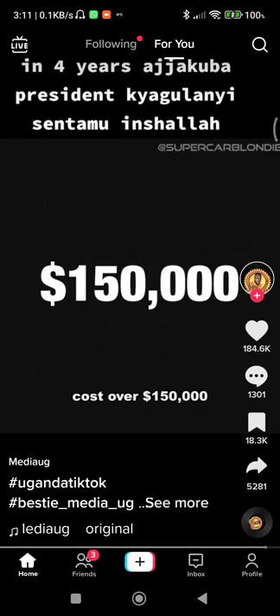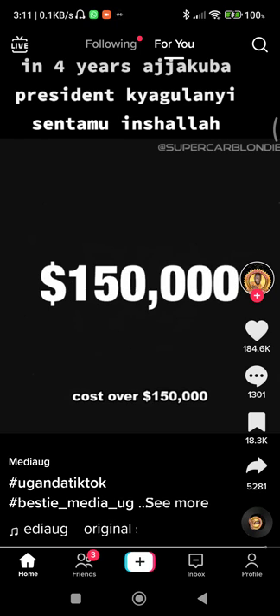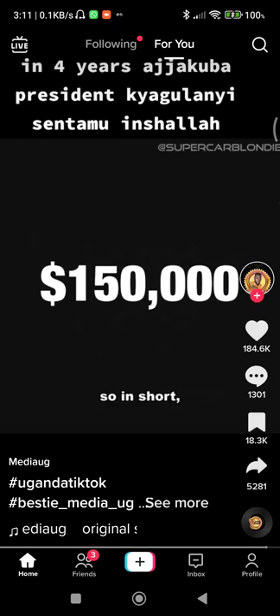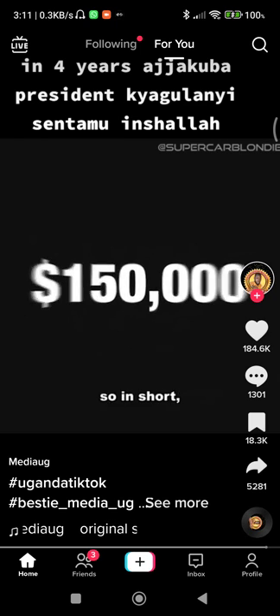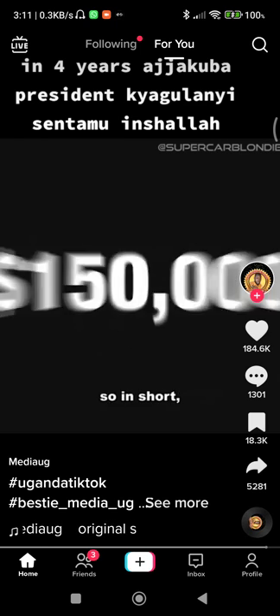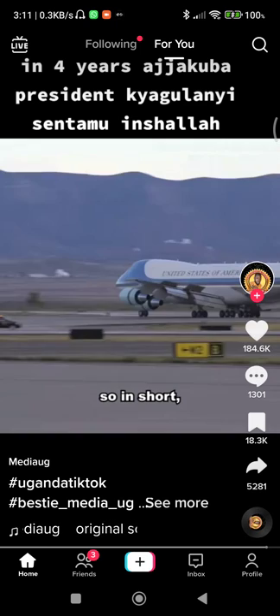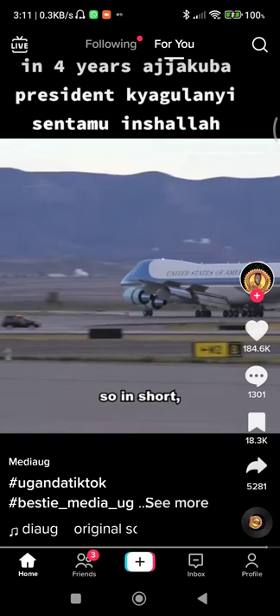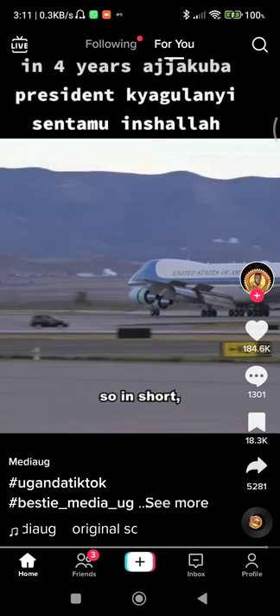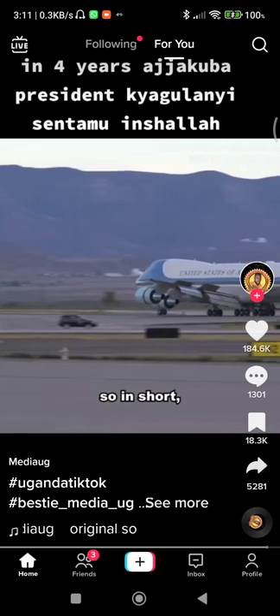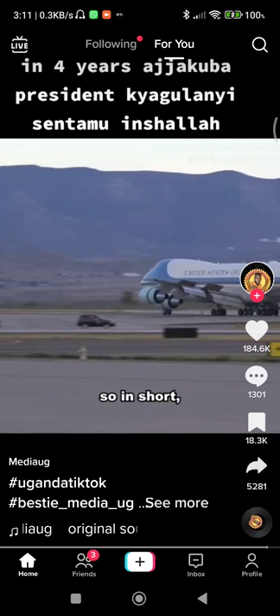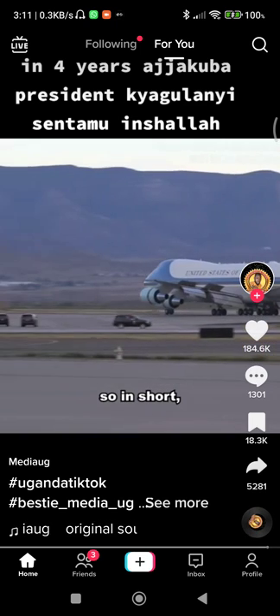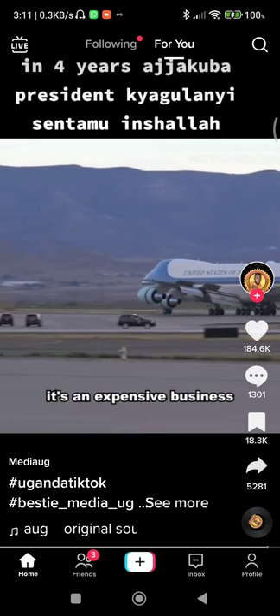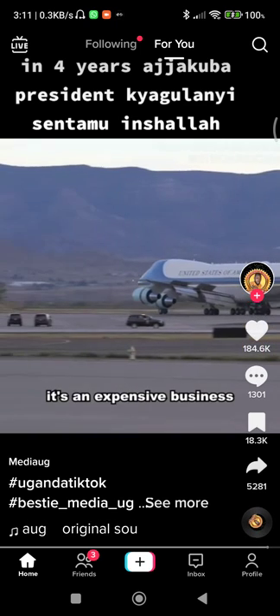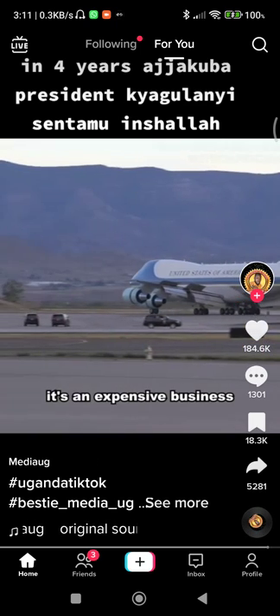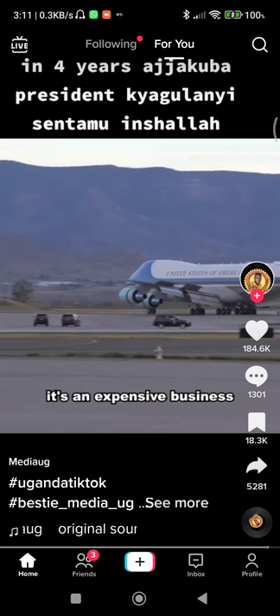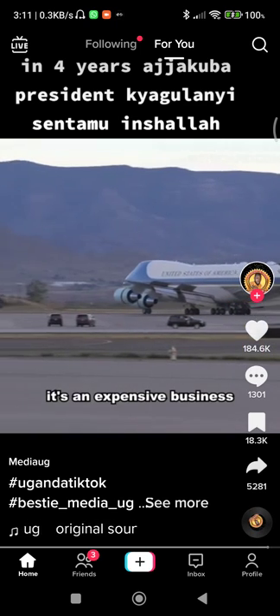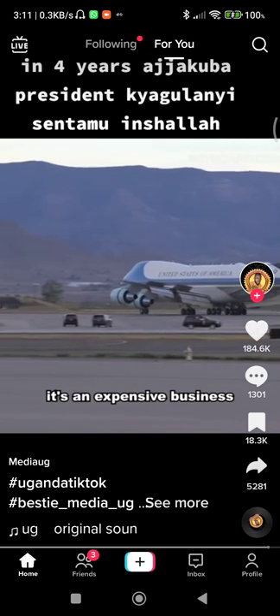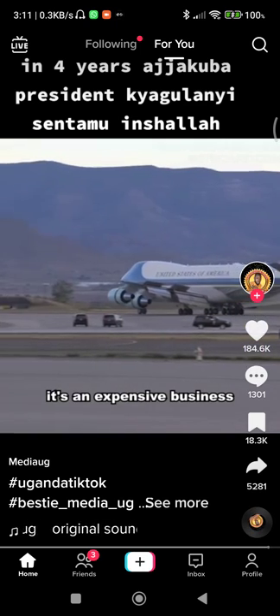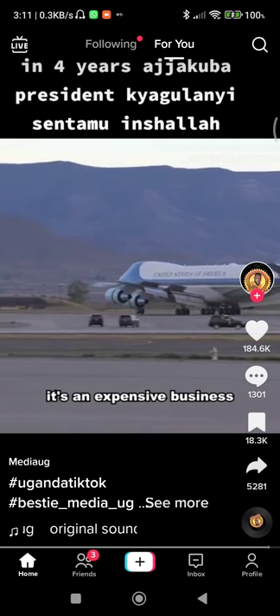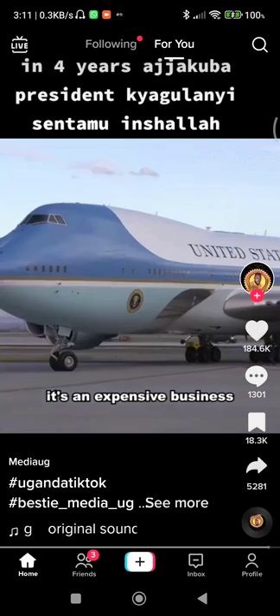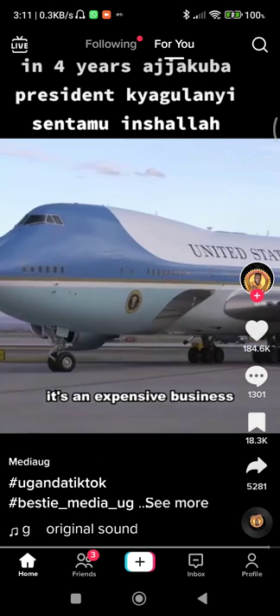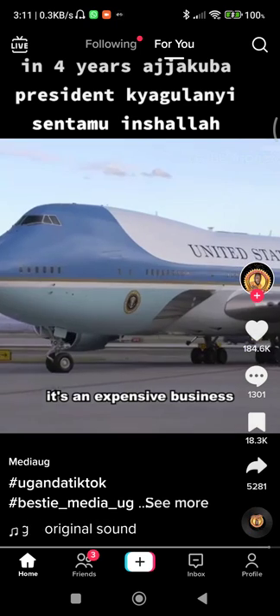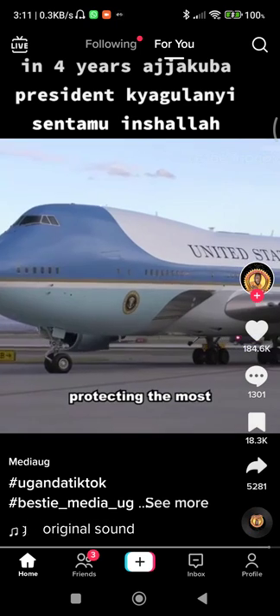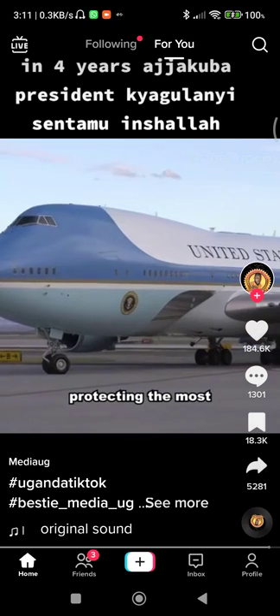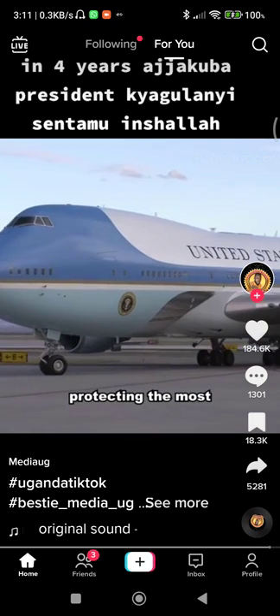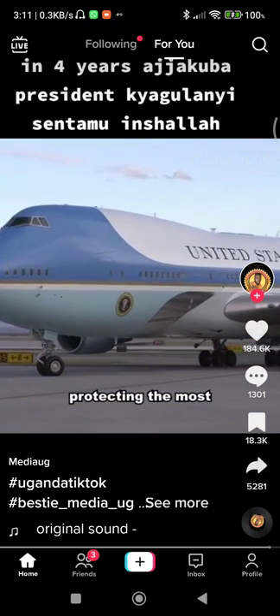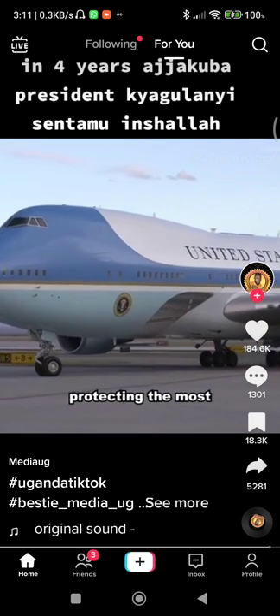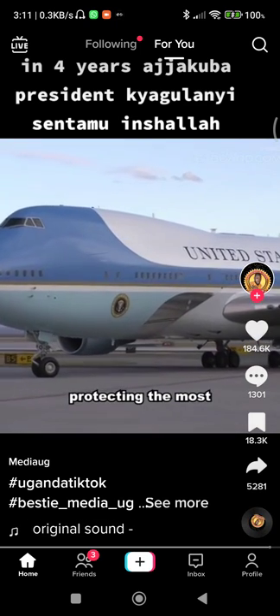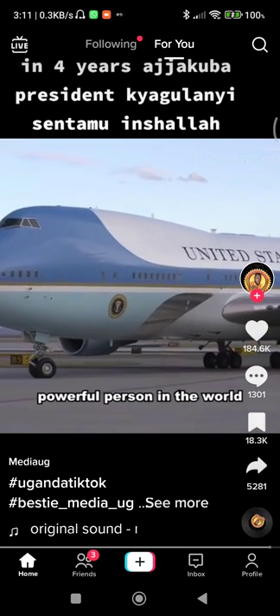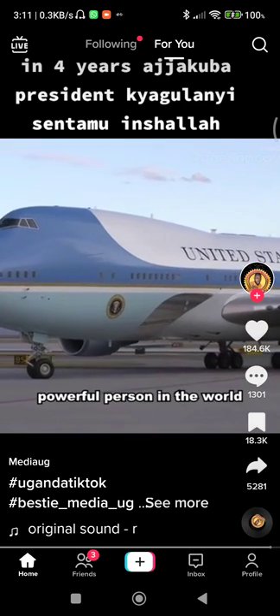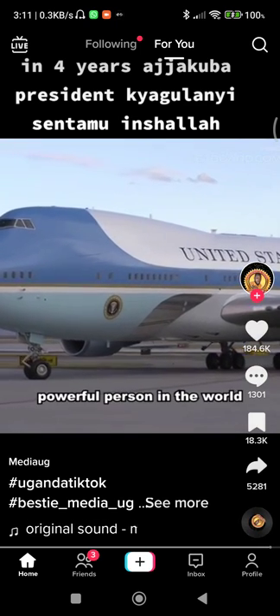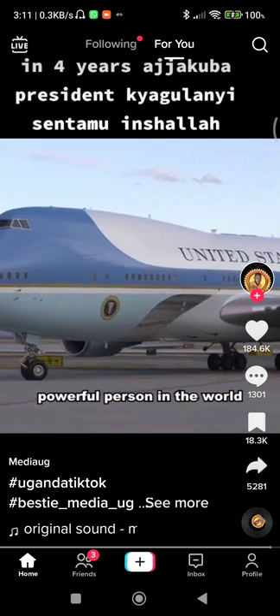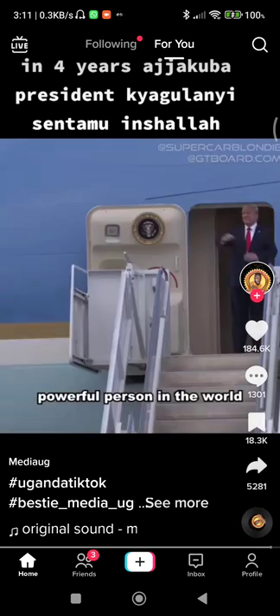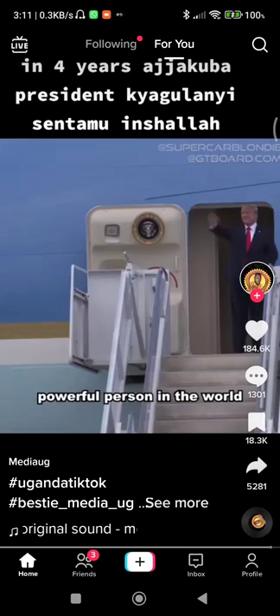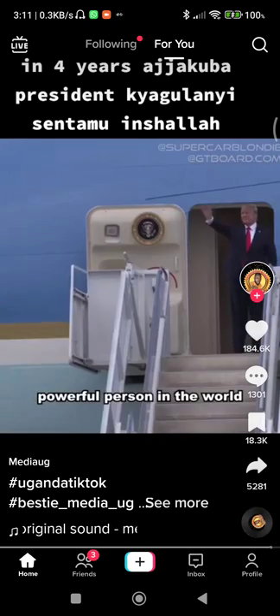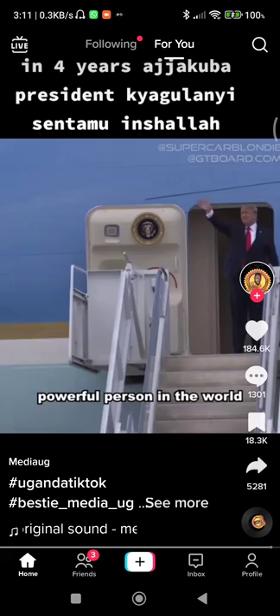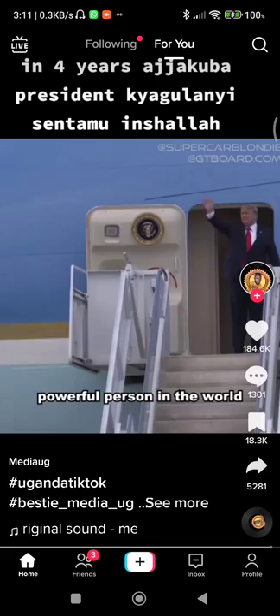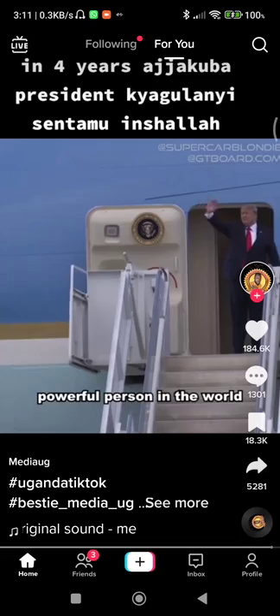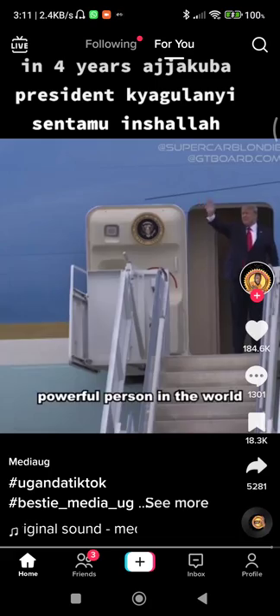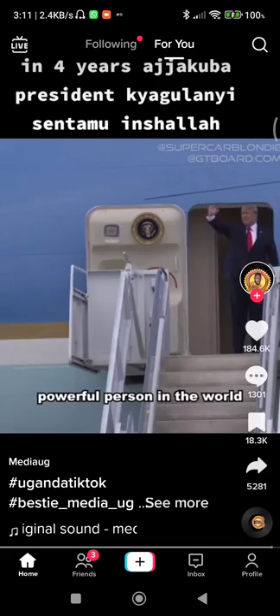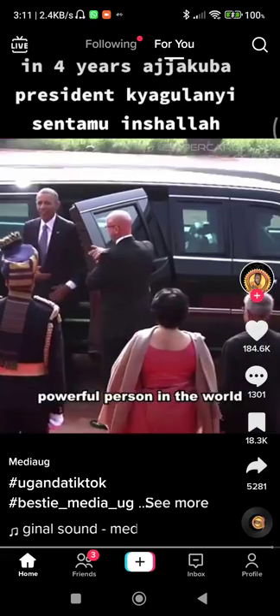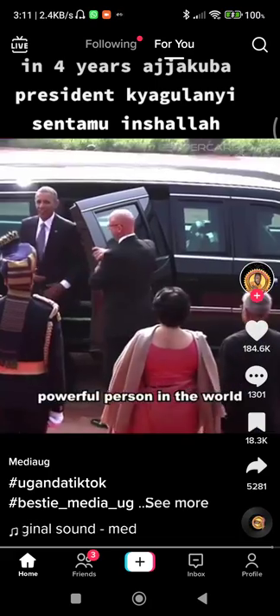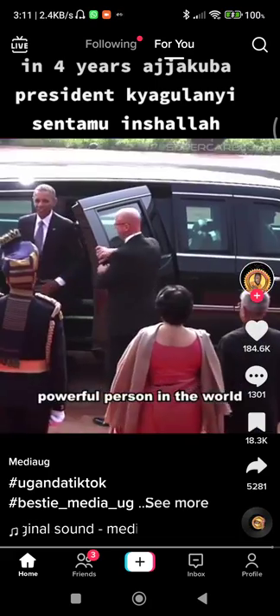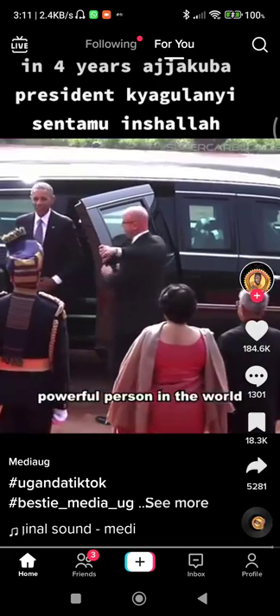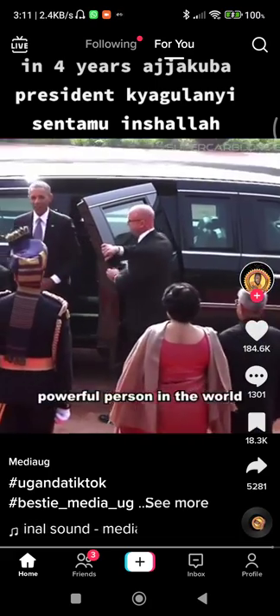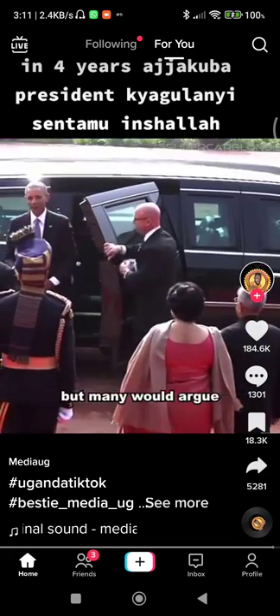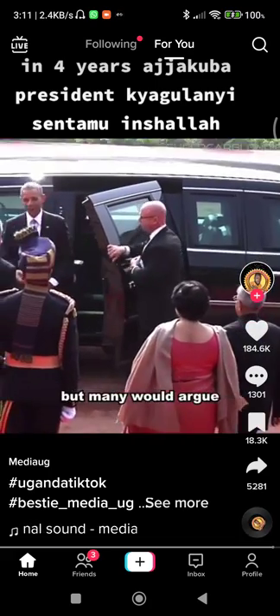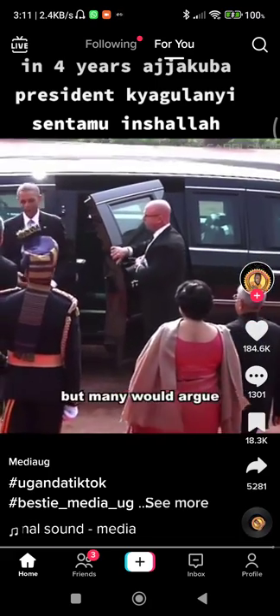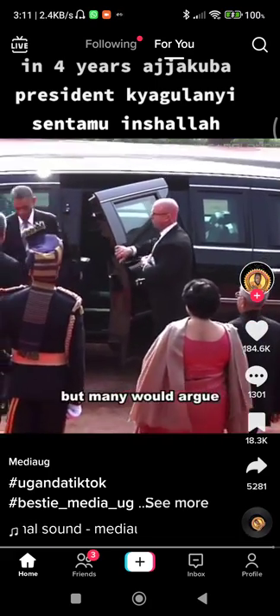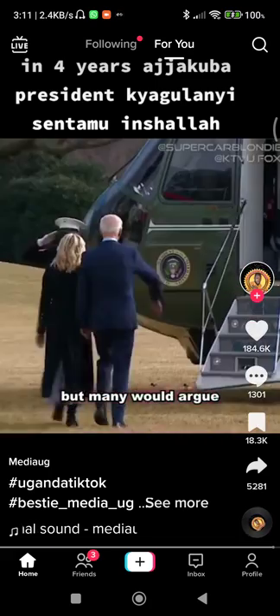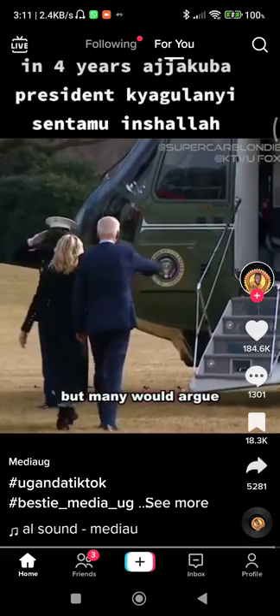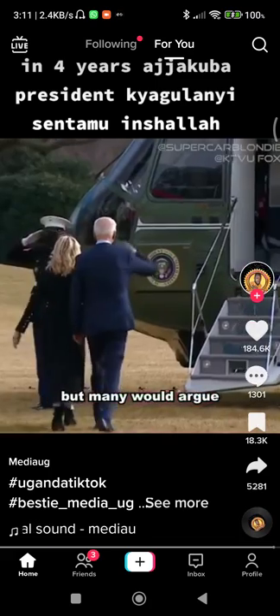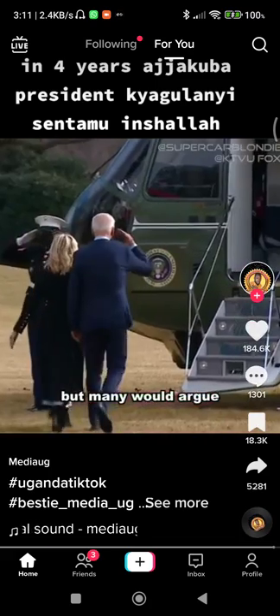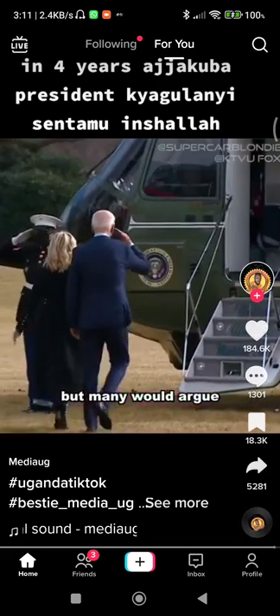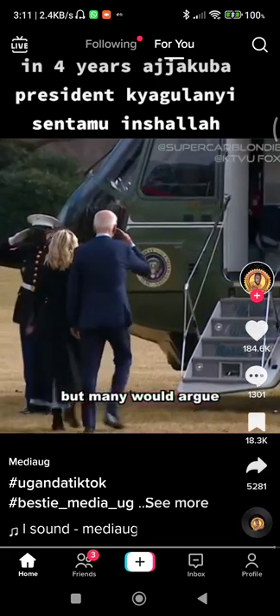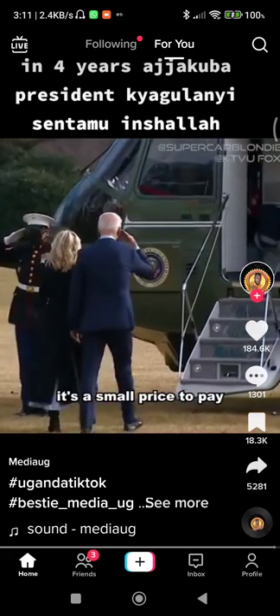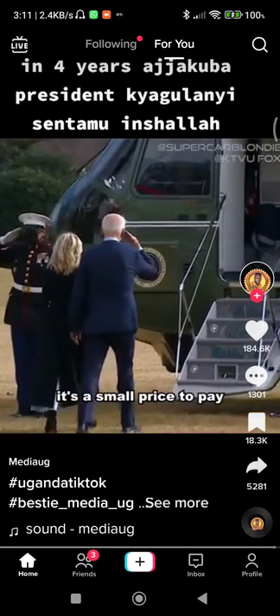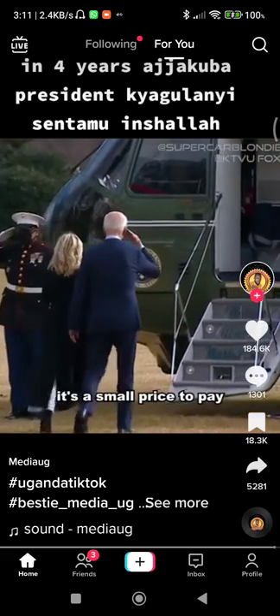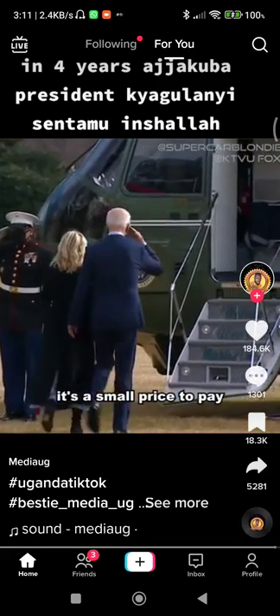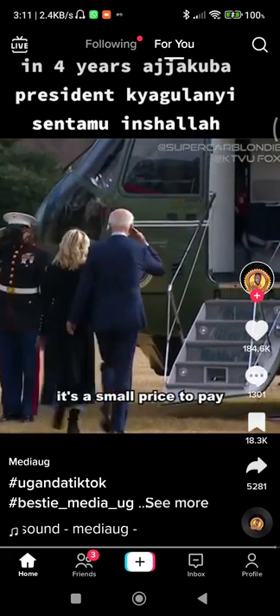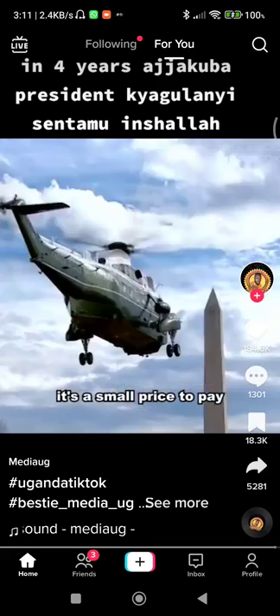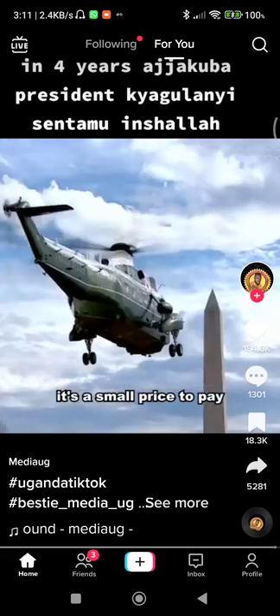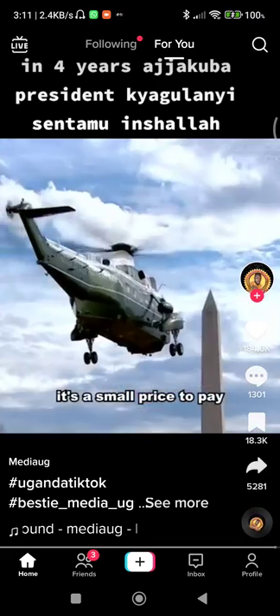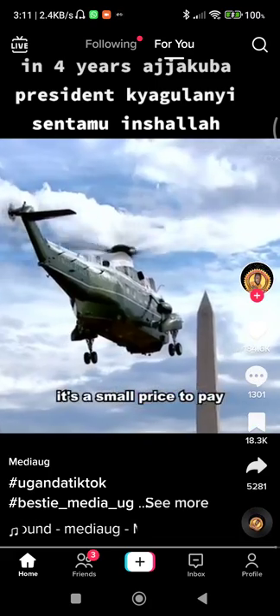So, in short, it's an expensive business protecting the most powerful person in the world. But many would argue it's a small price to pay.